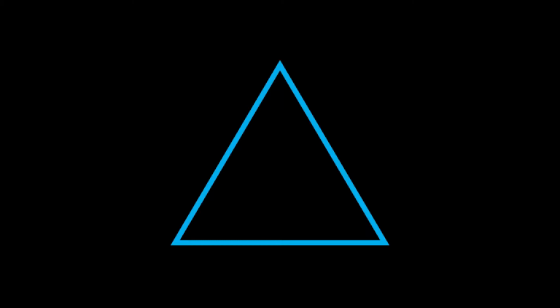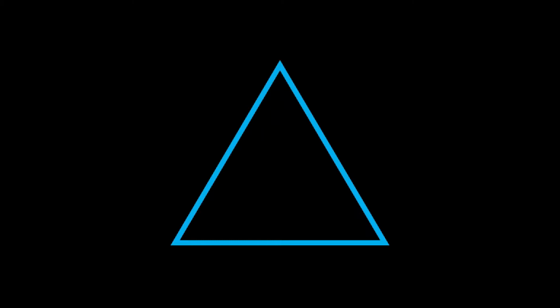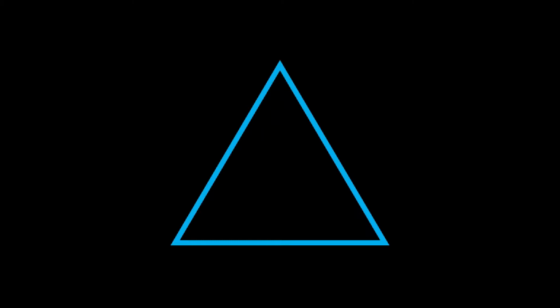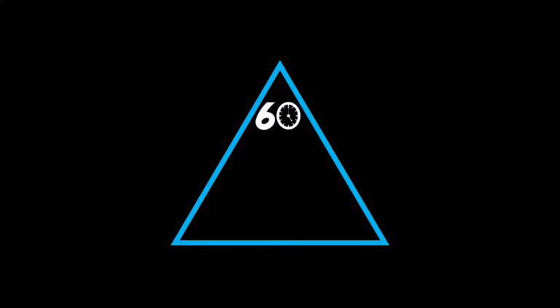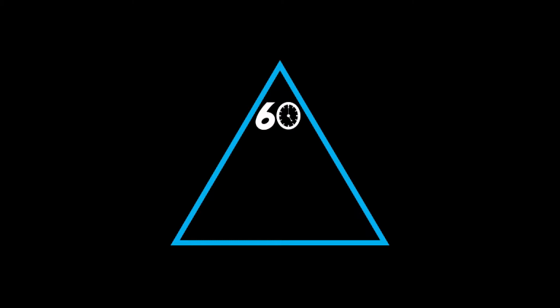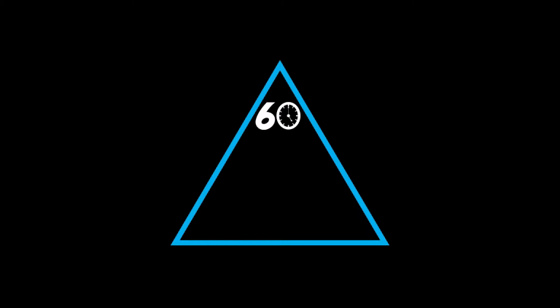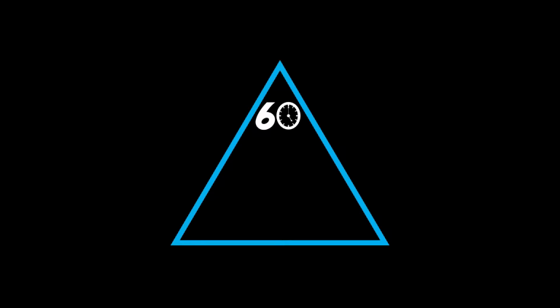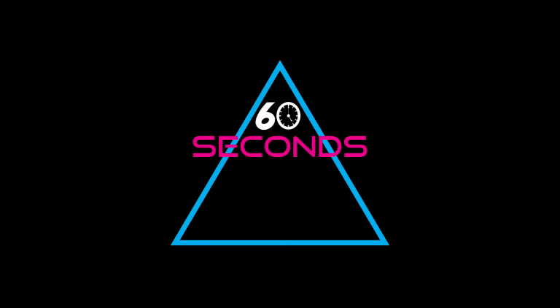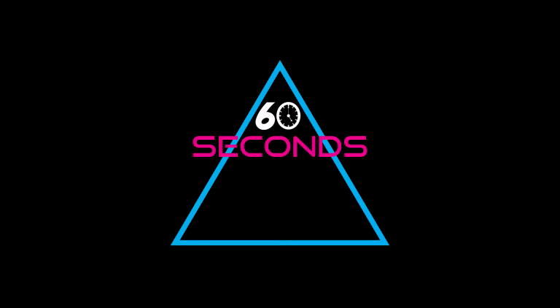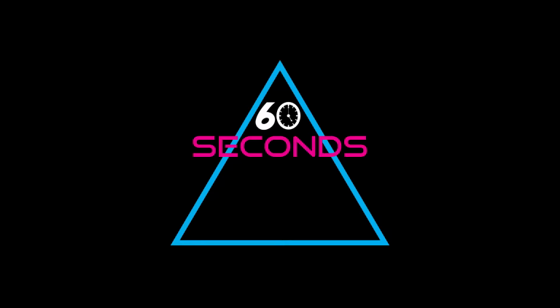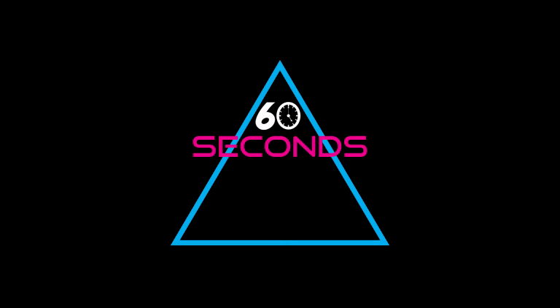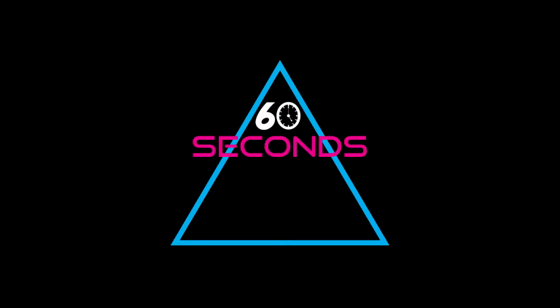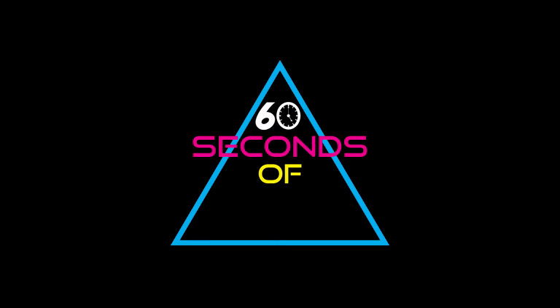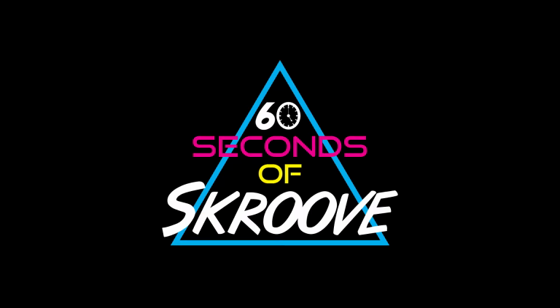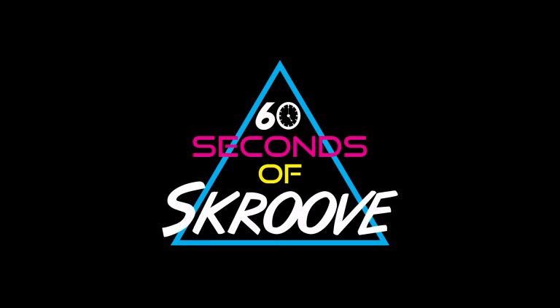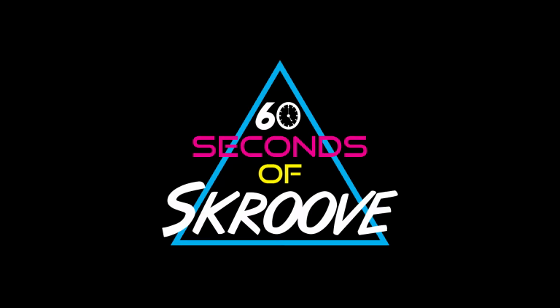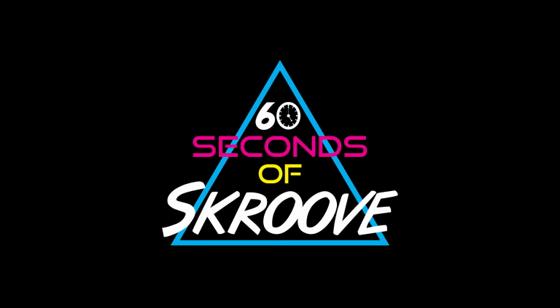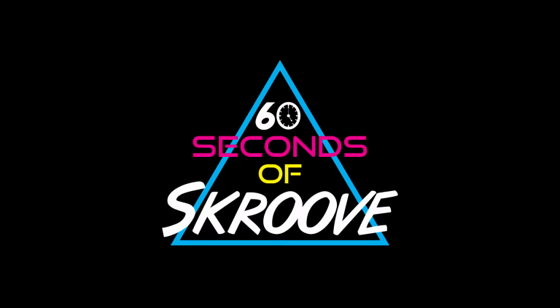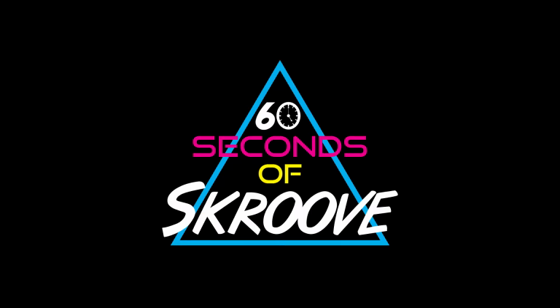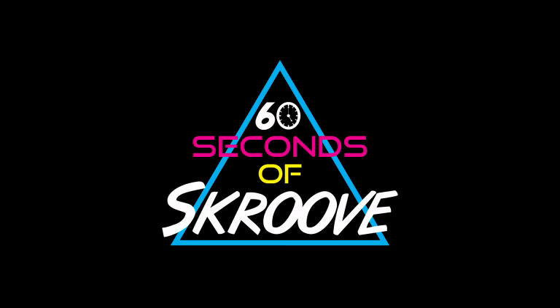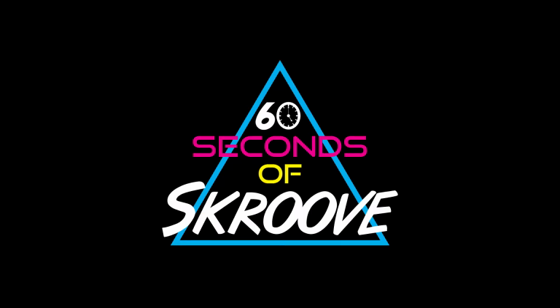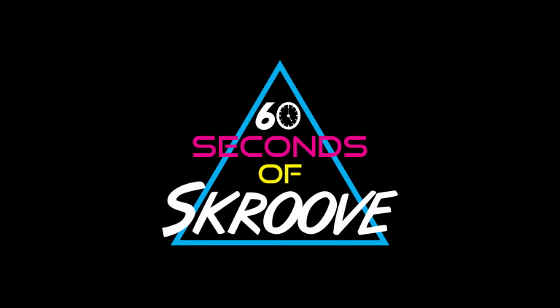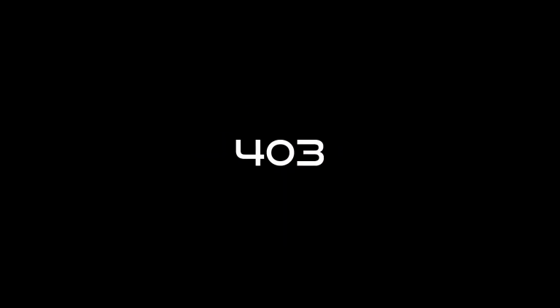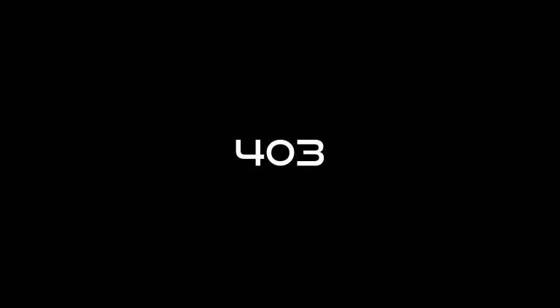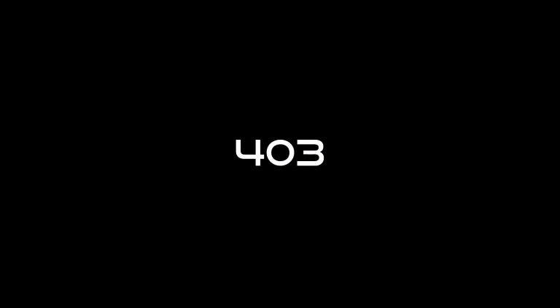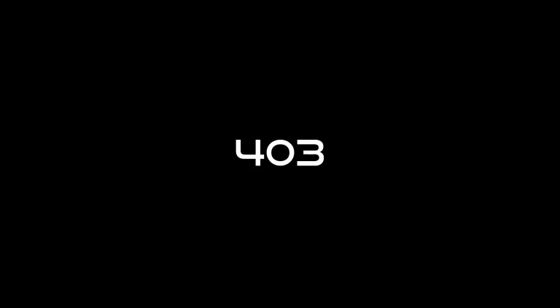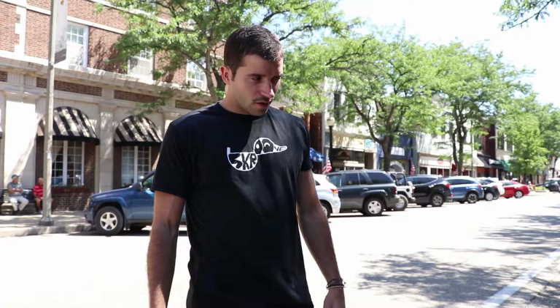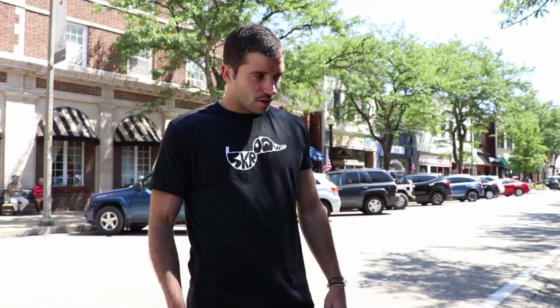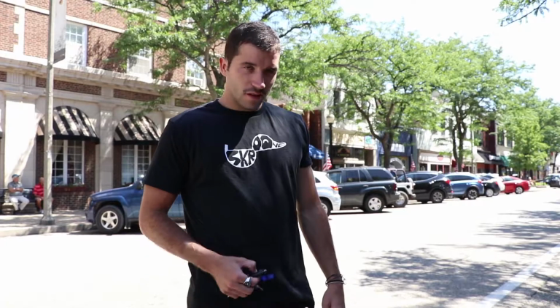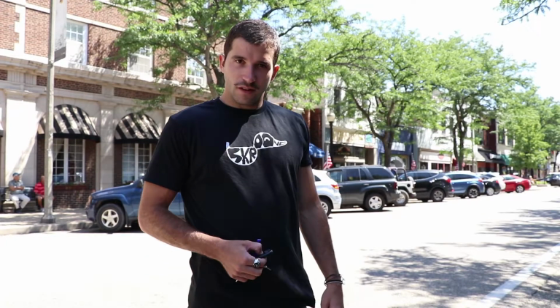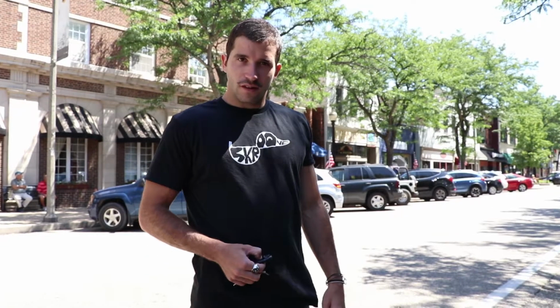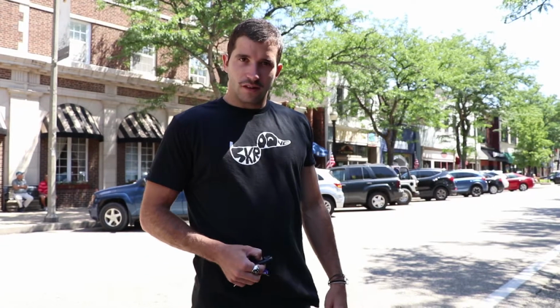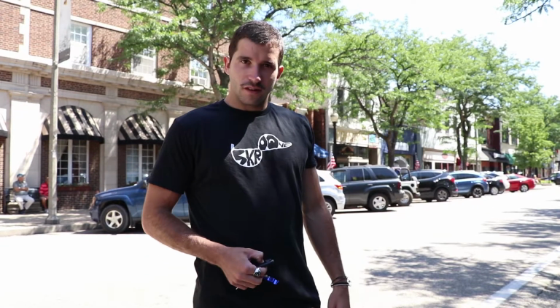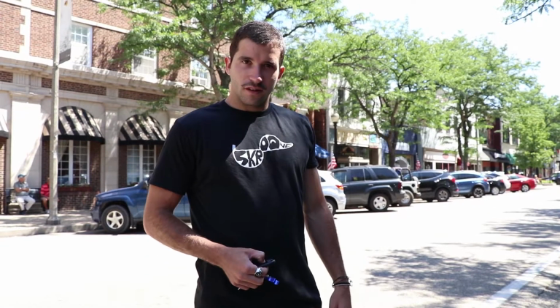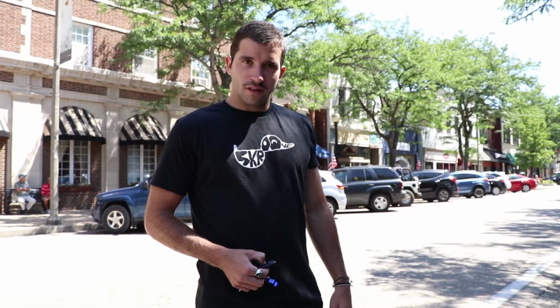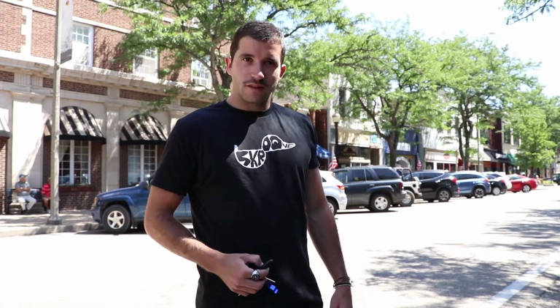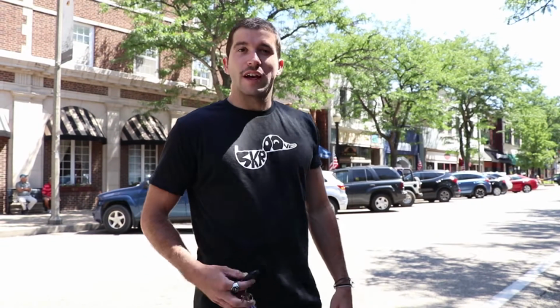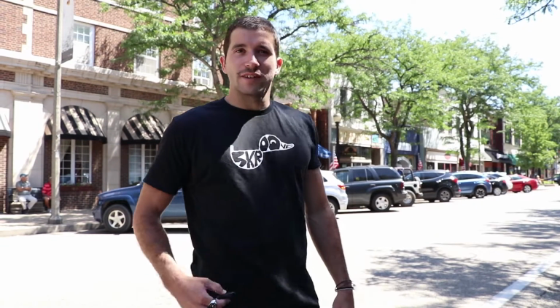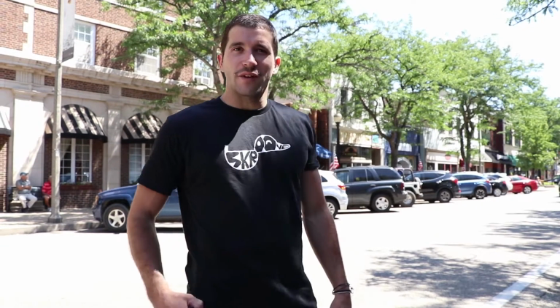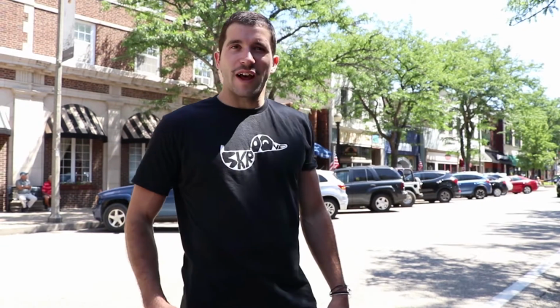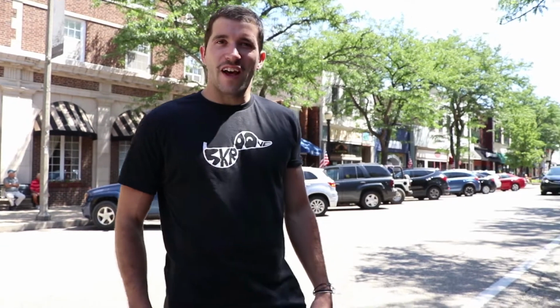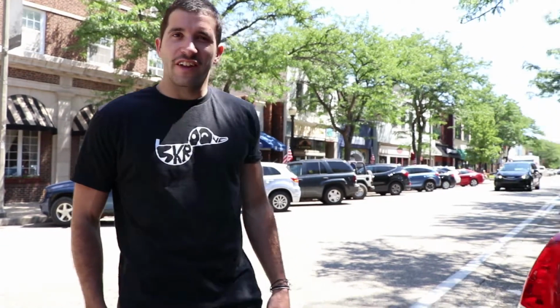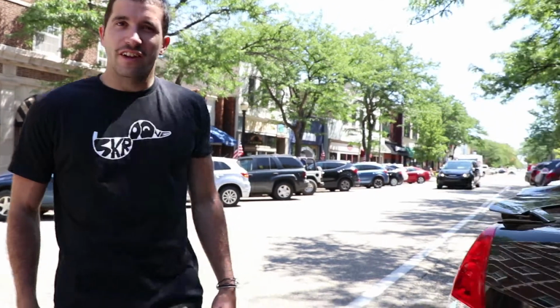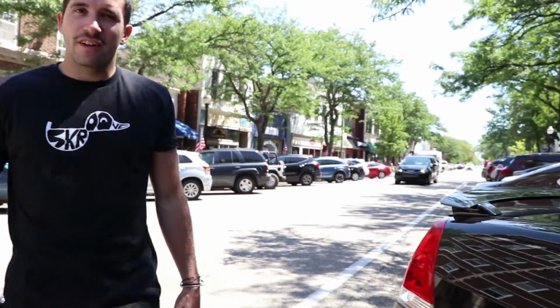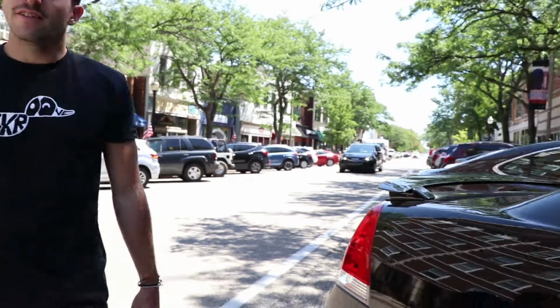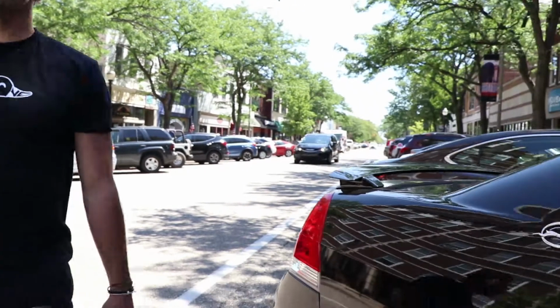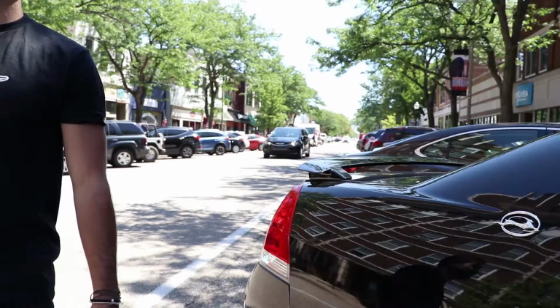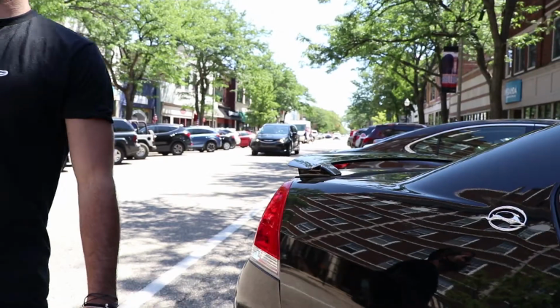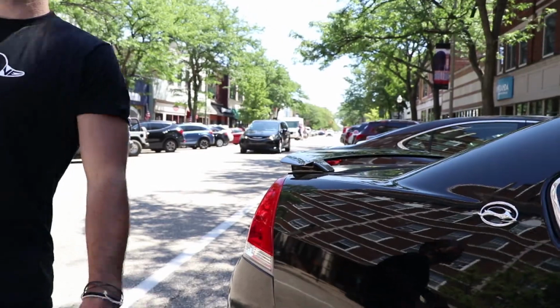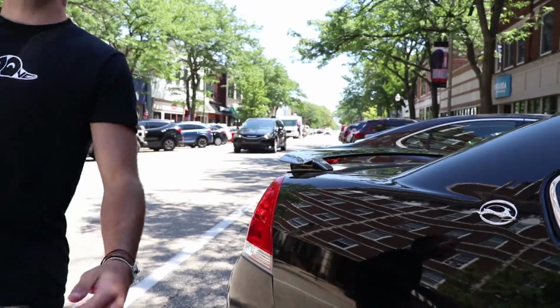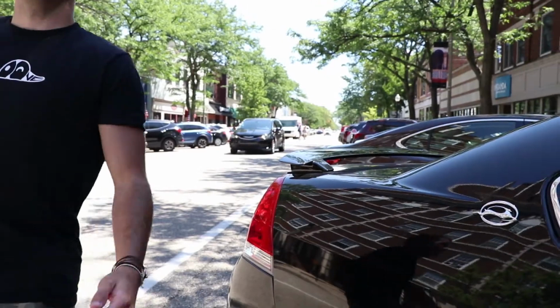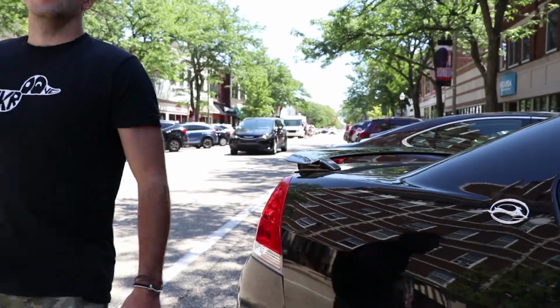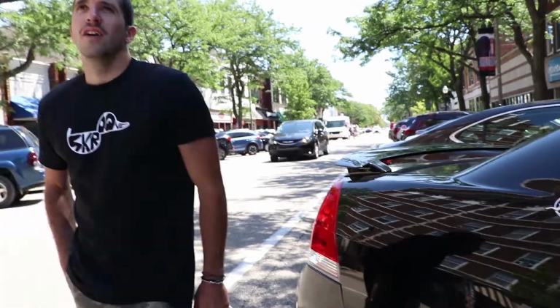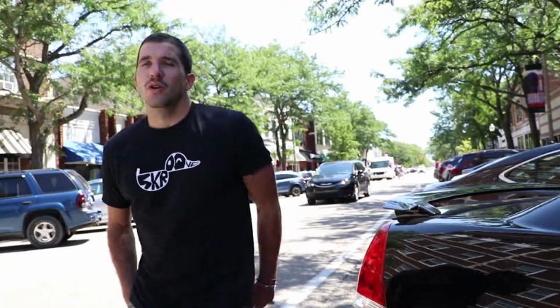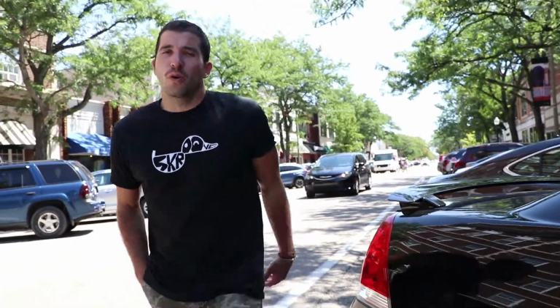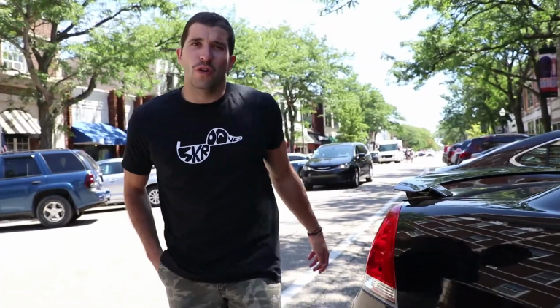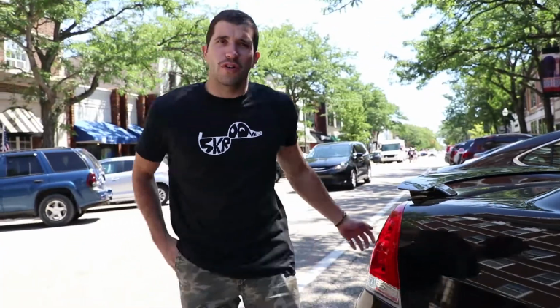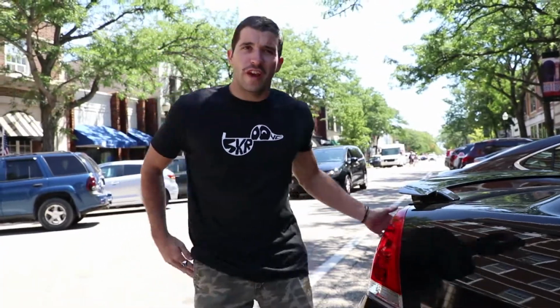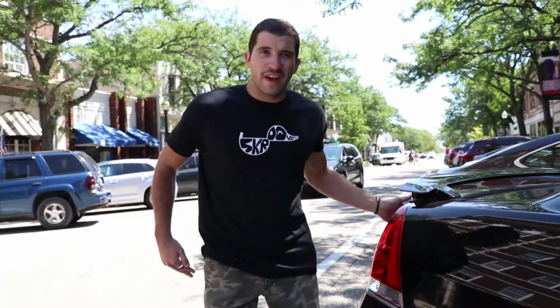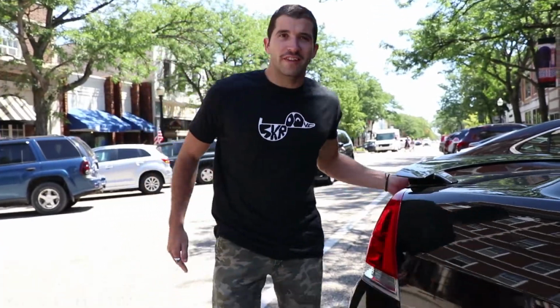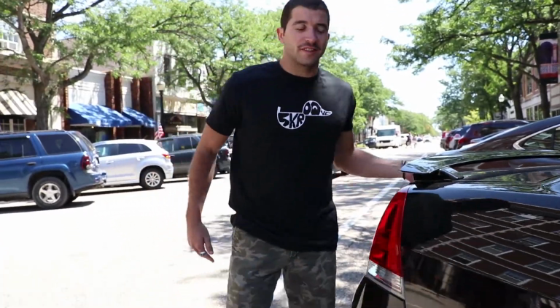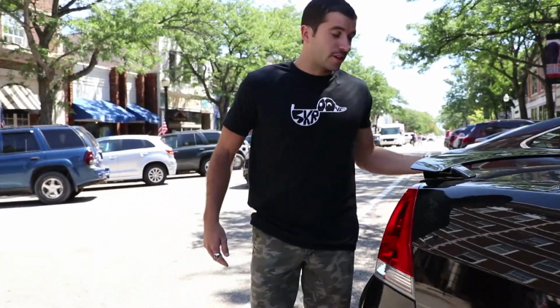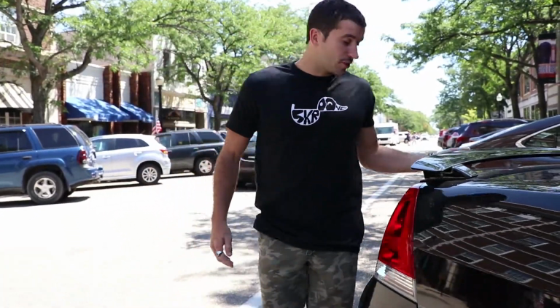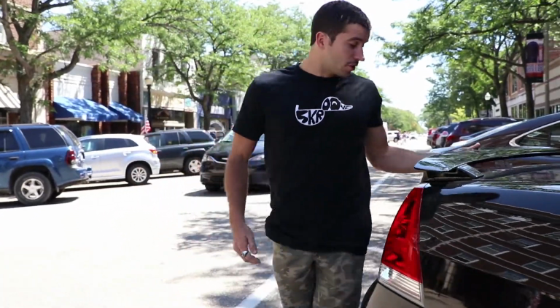60 Seconds of Scroove, downtown Holland, corner of 8th and Central.